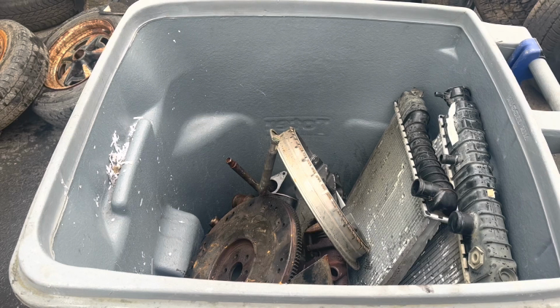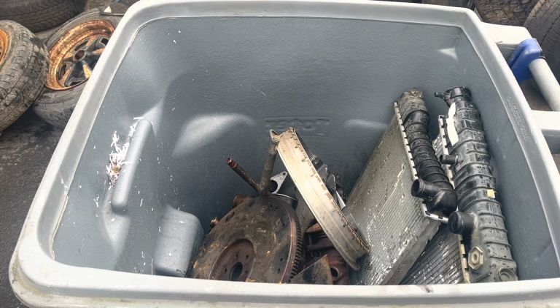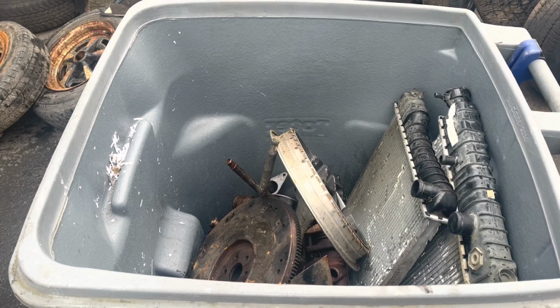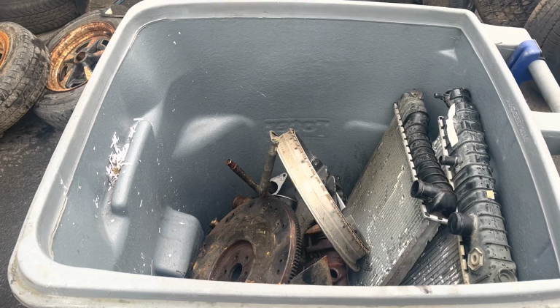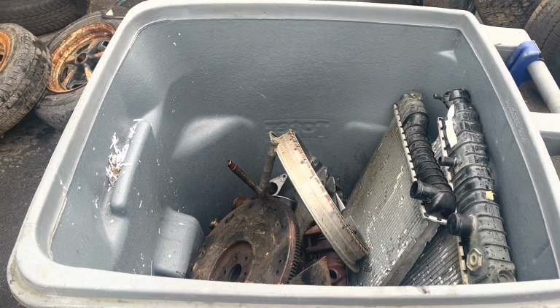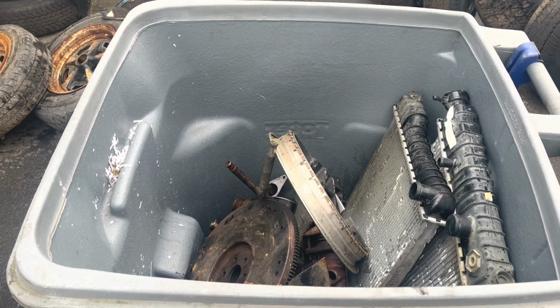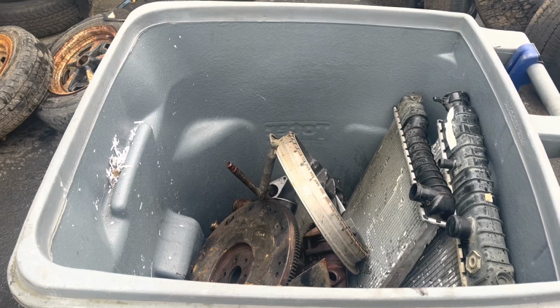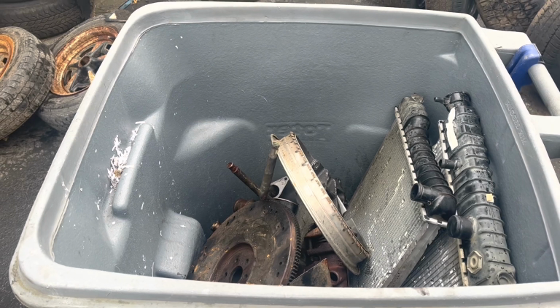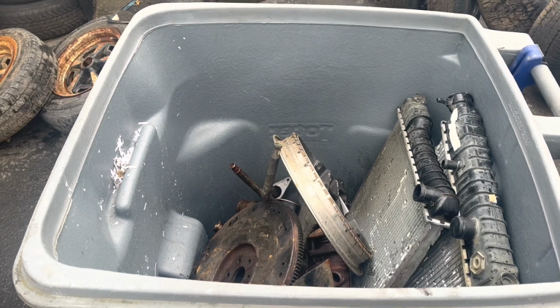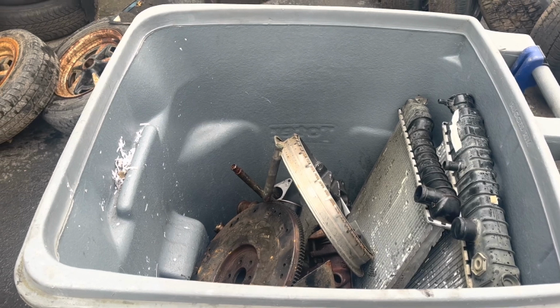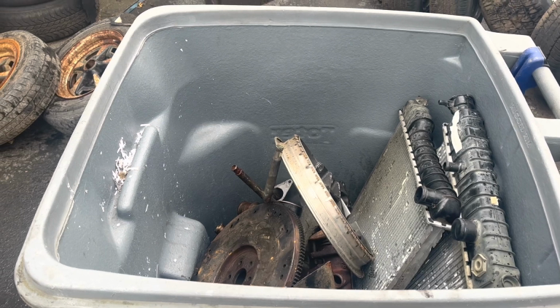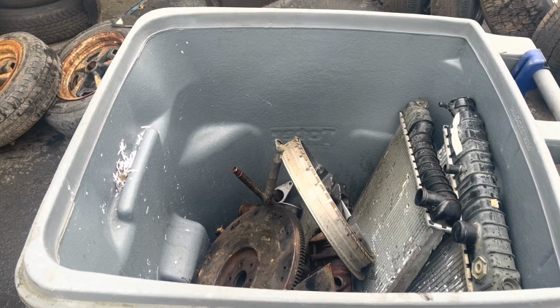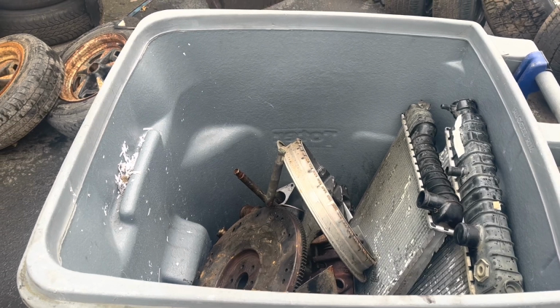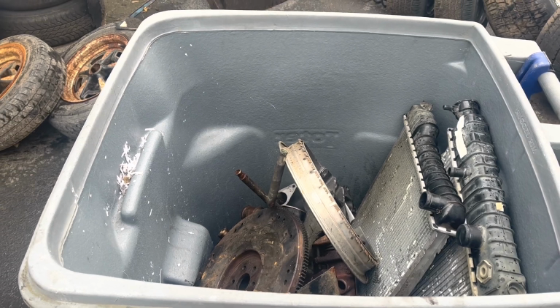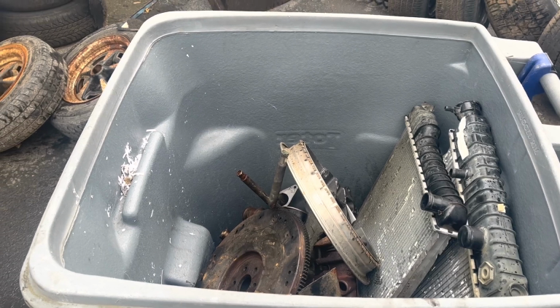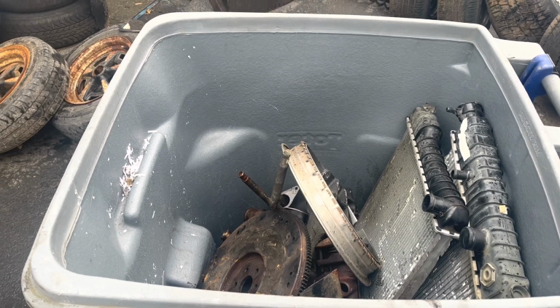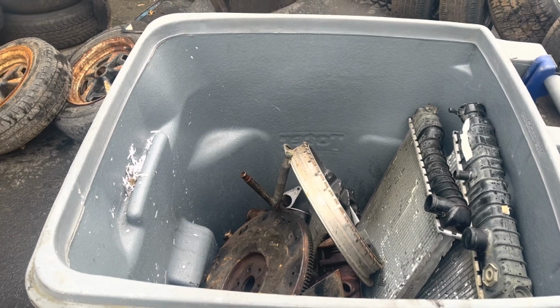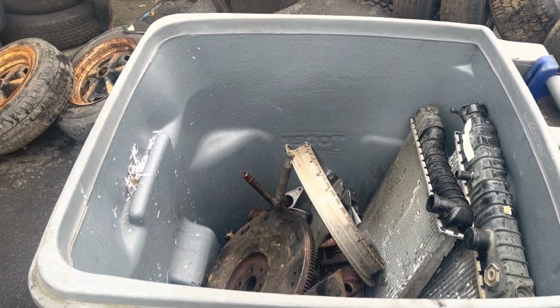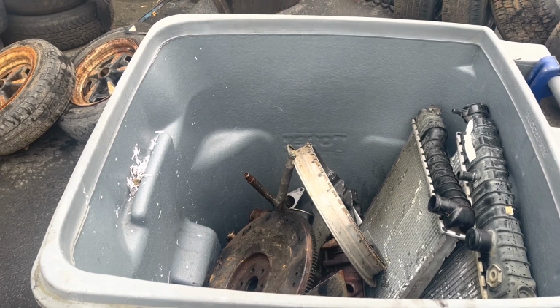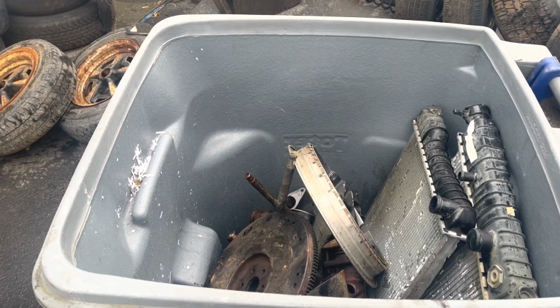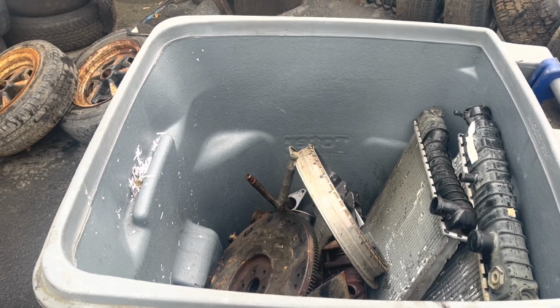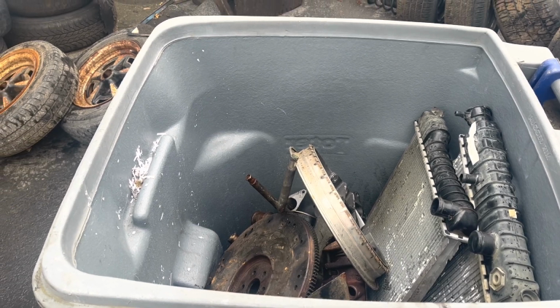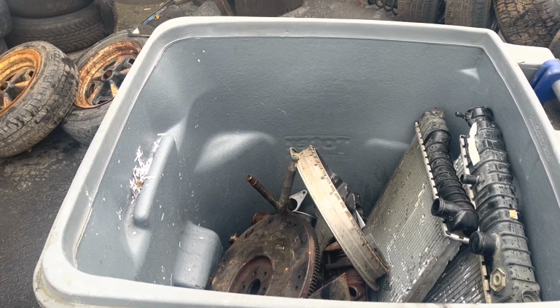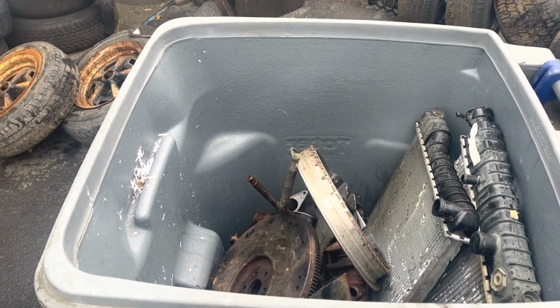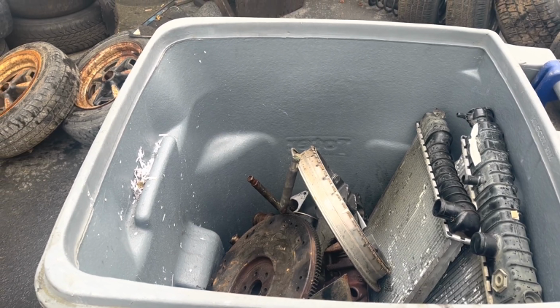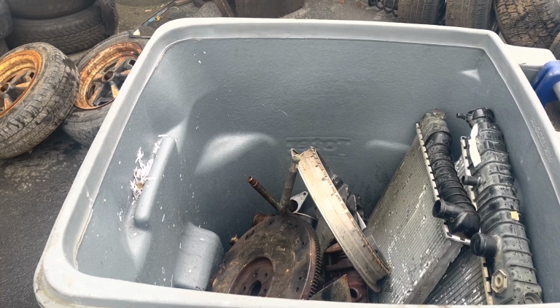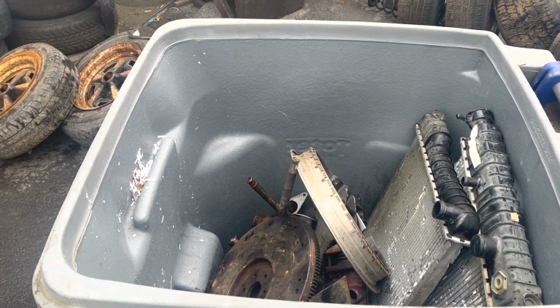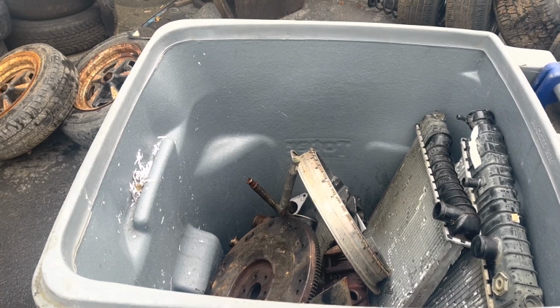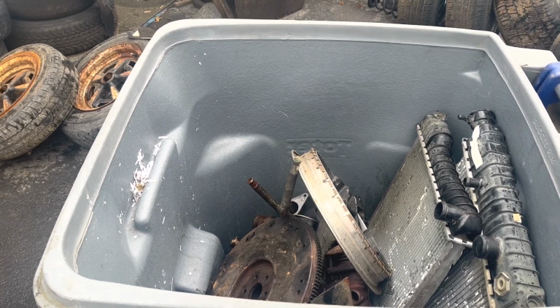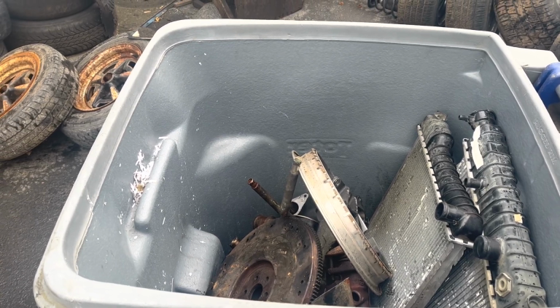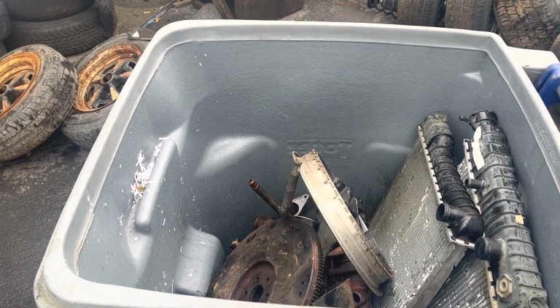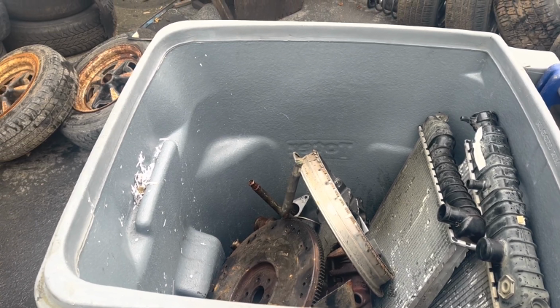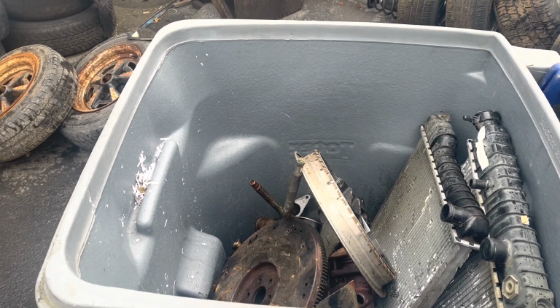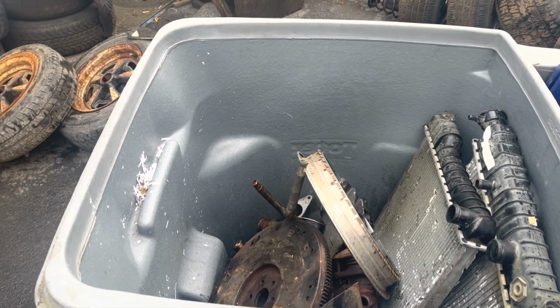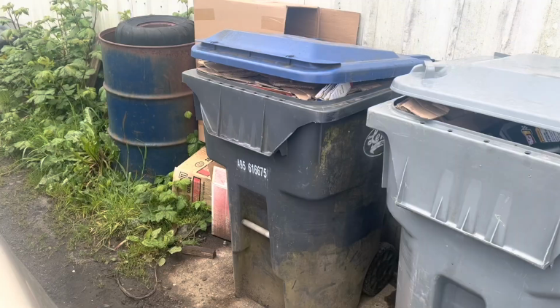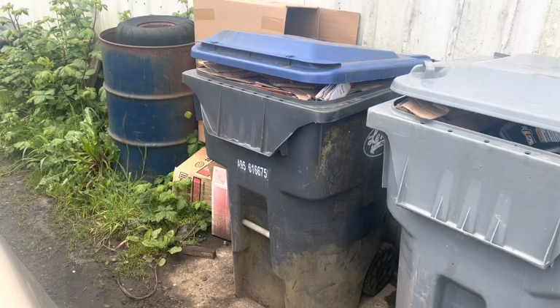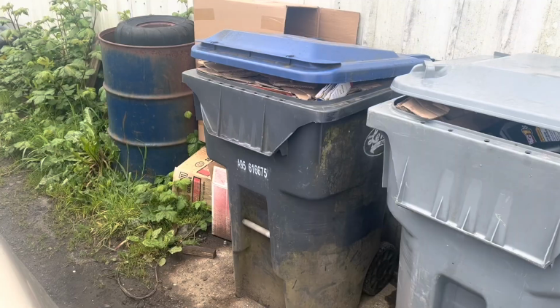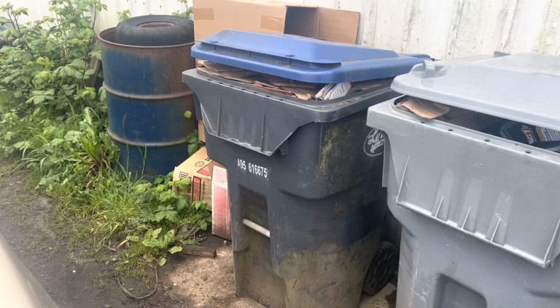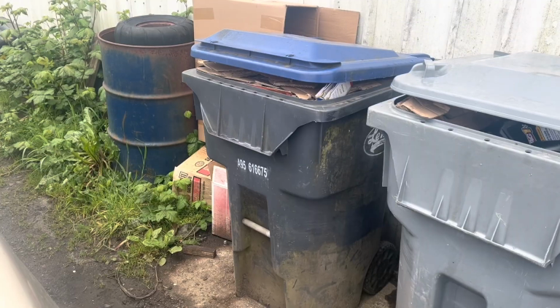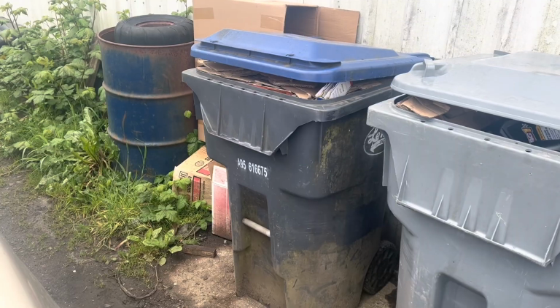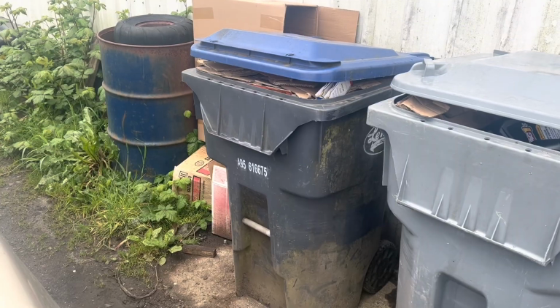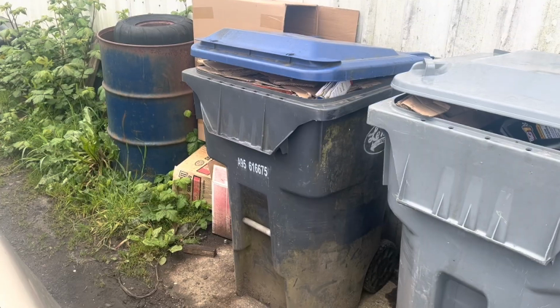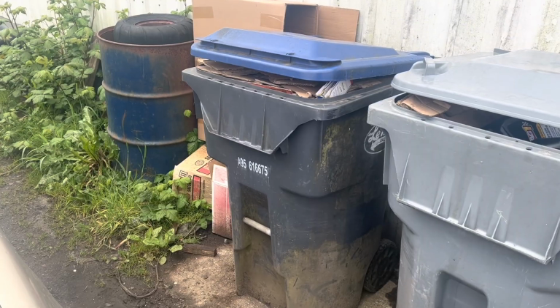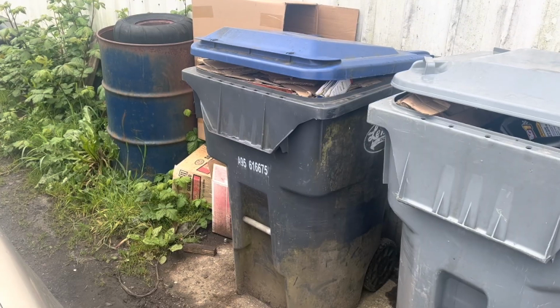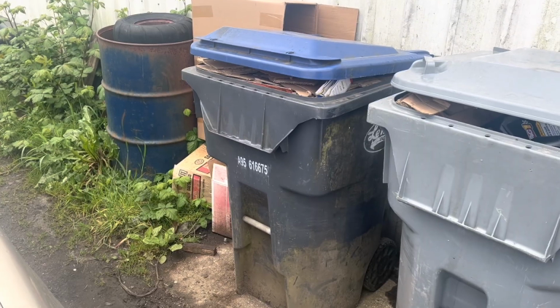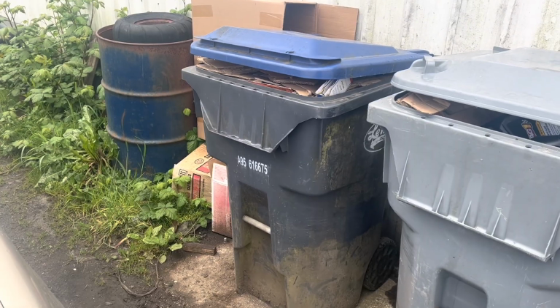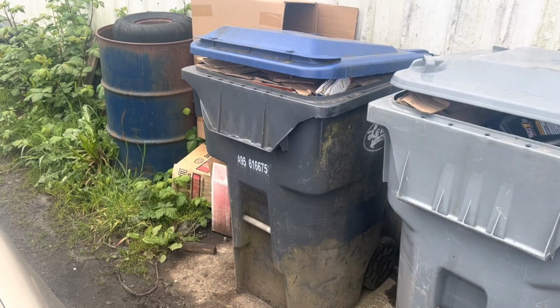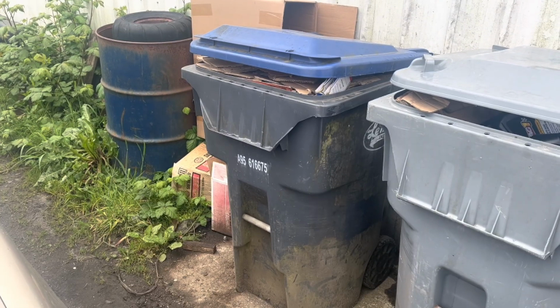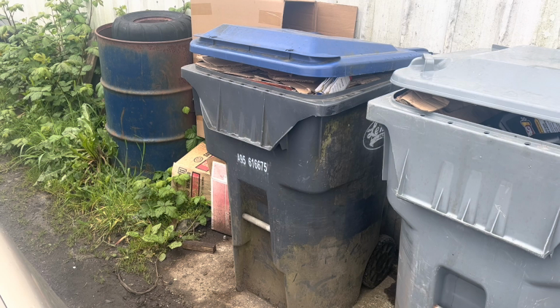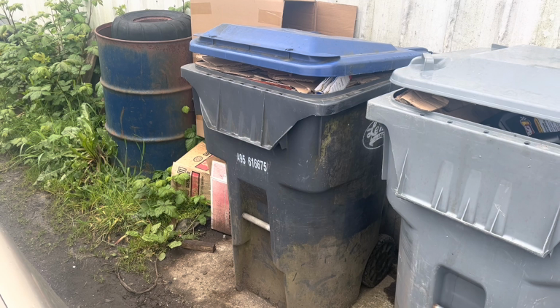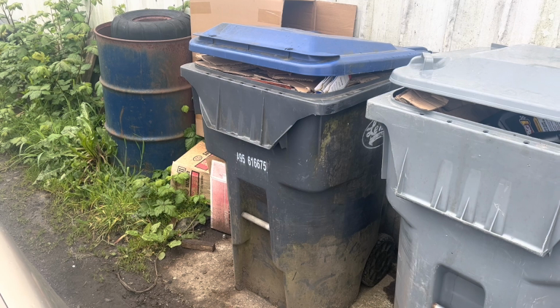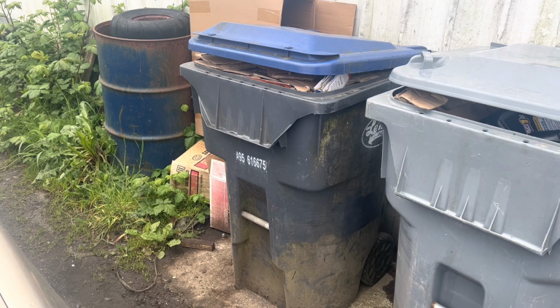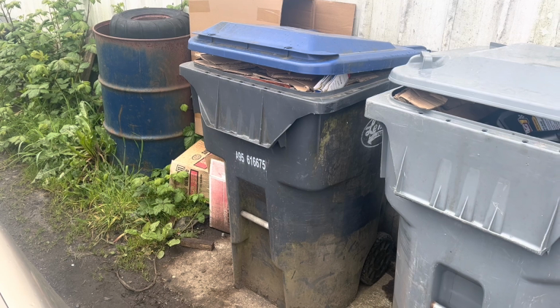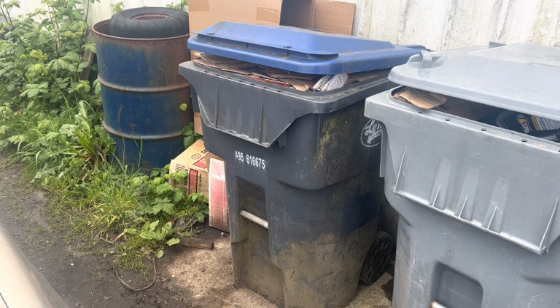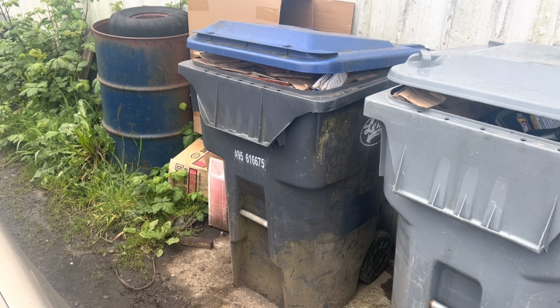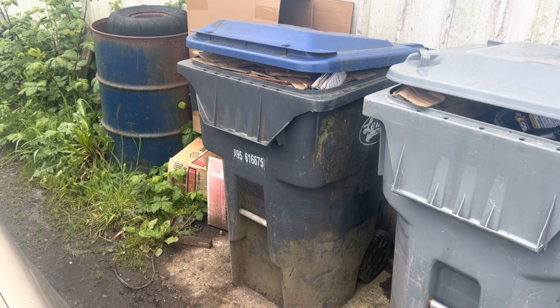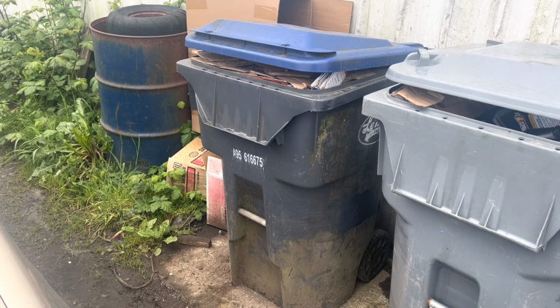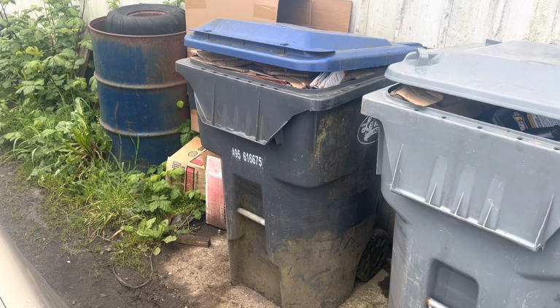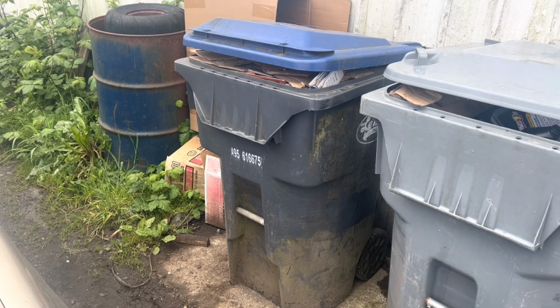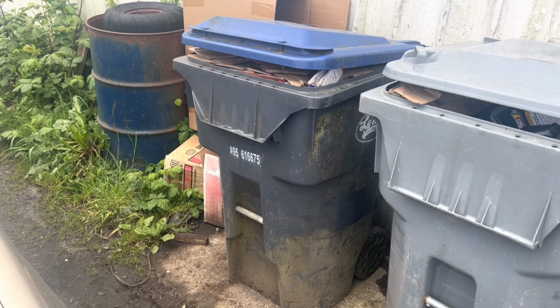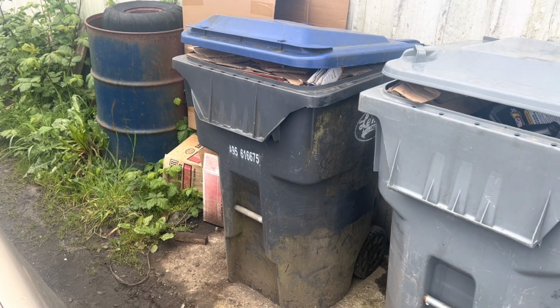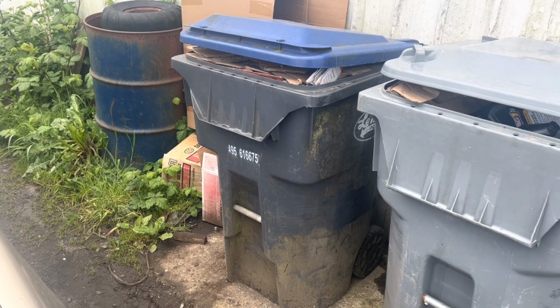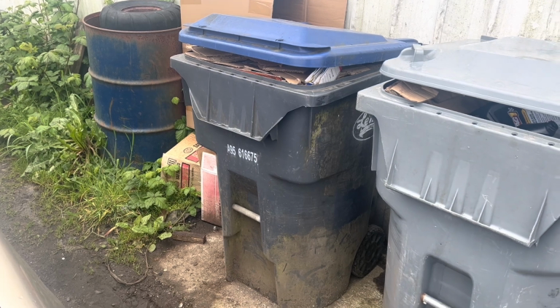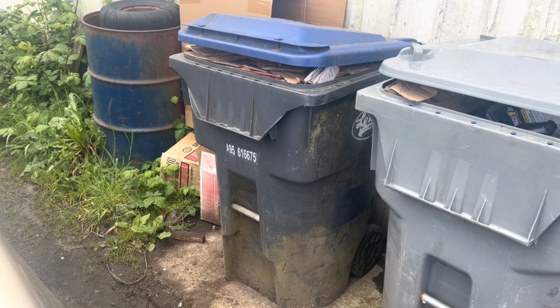Who's going to put all this stuff back? You? Jesus. Wait, that's not our recycling bin. Whose is it?